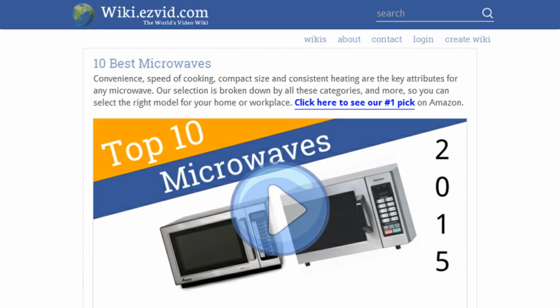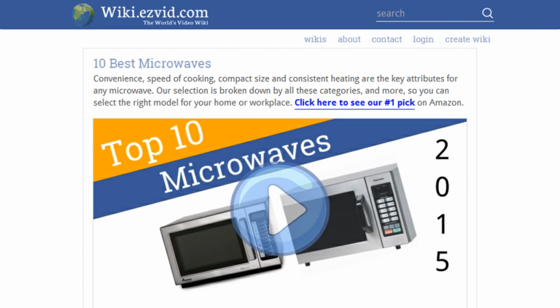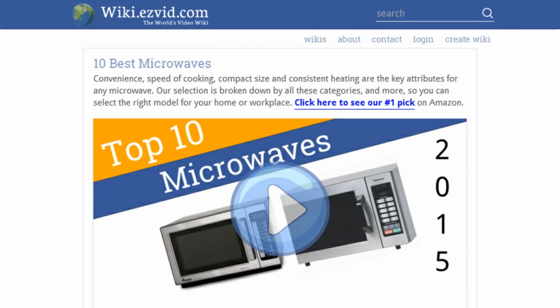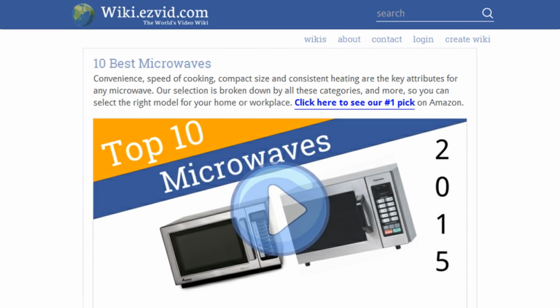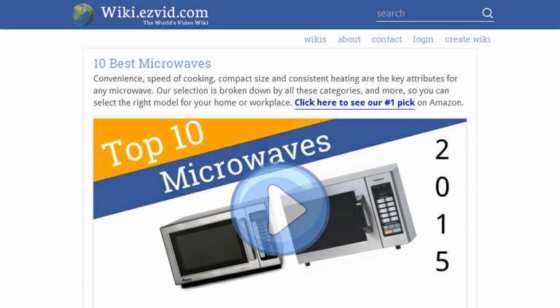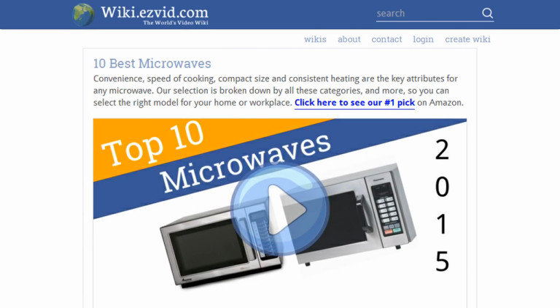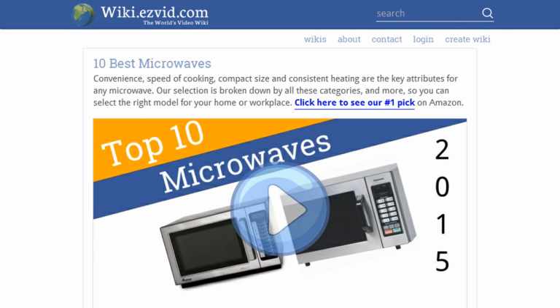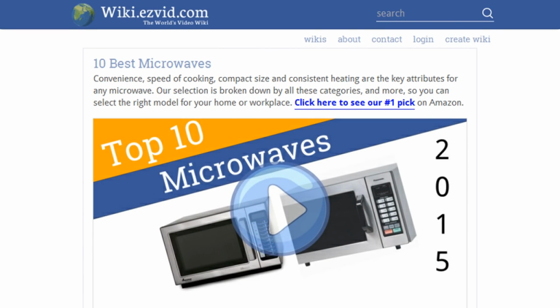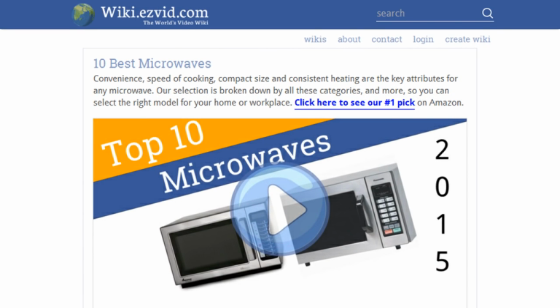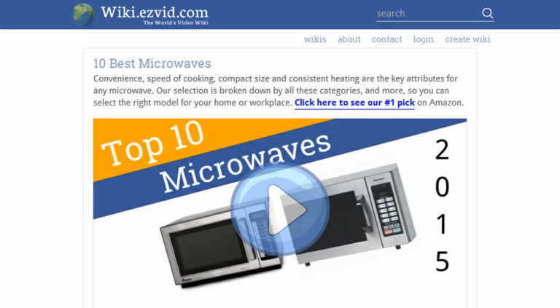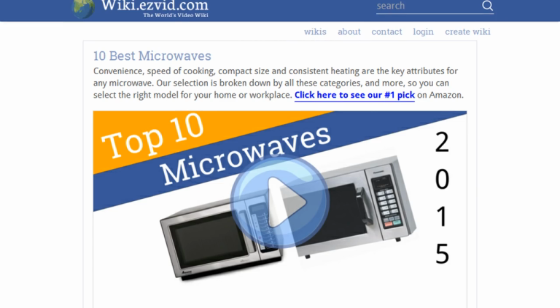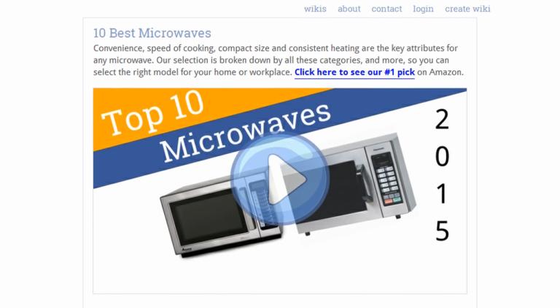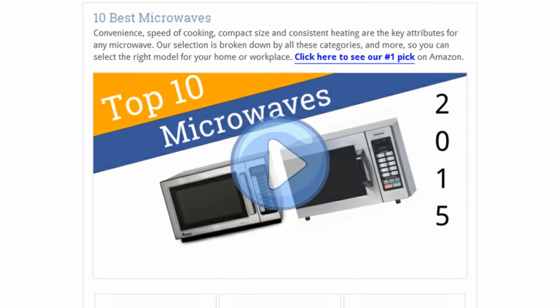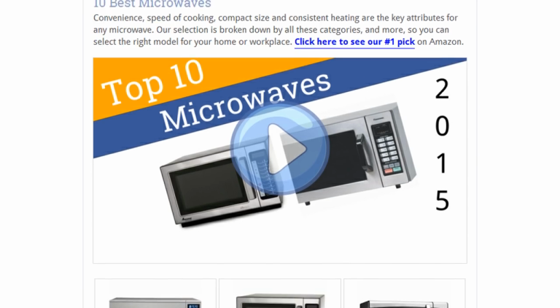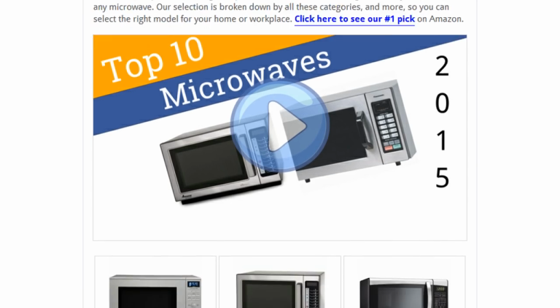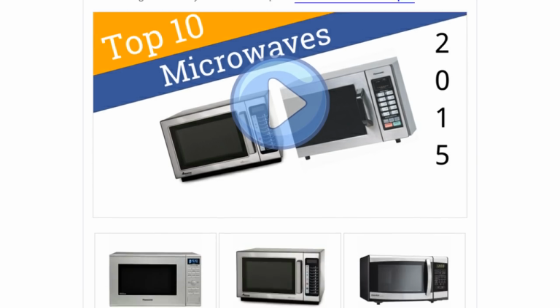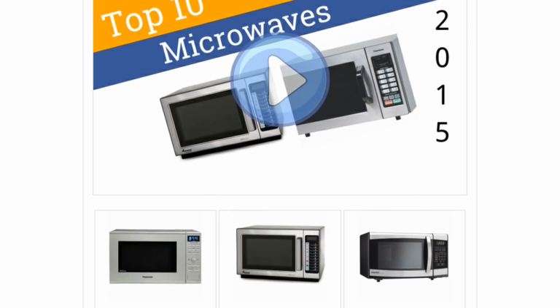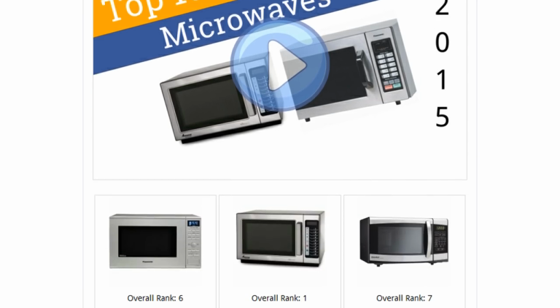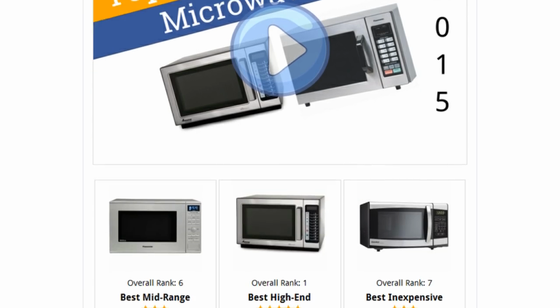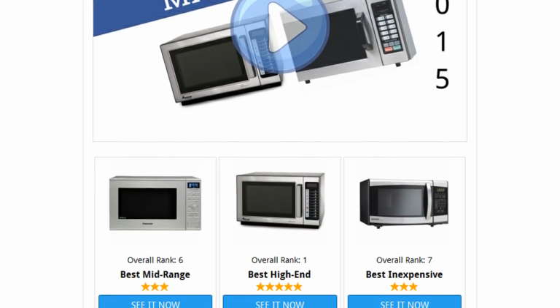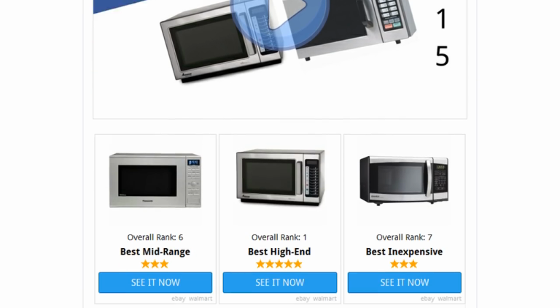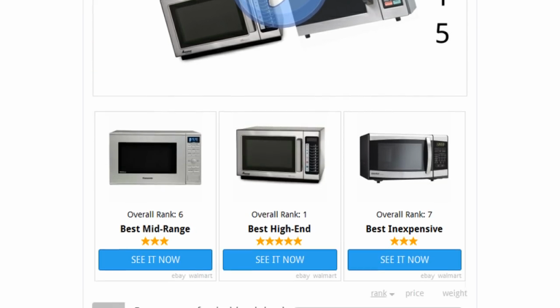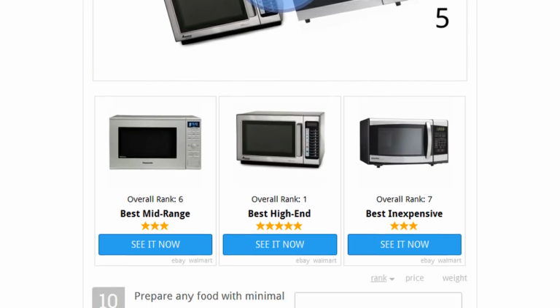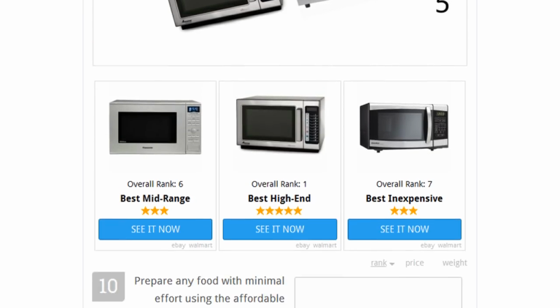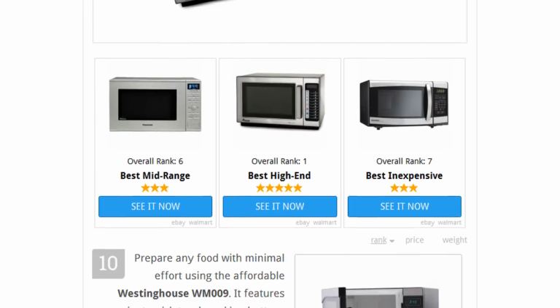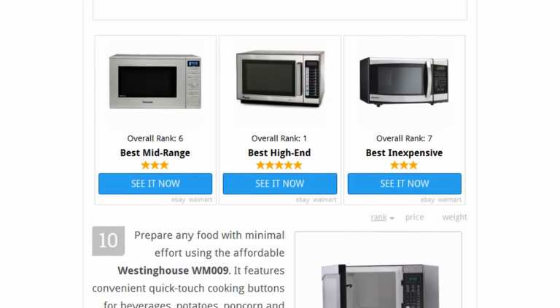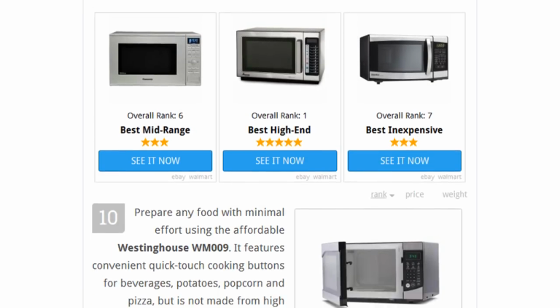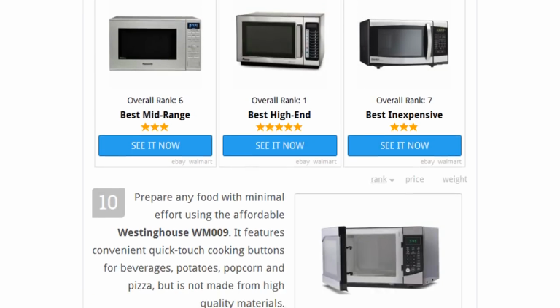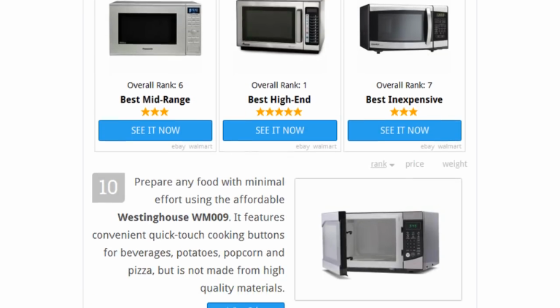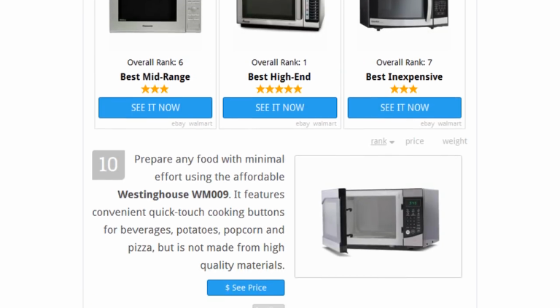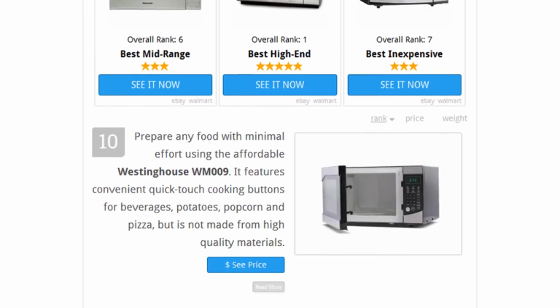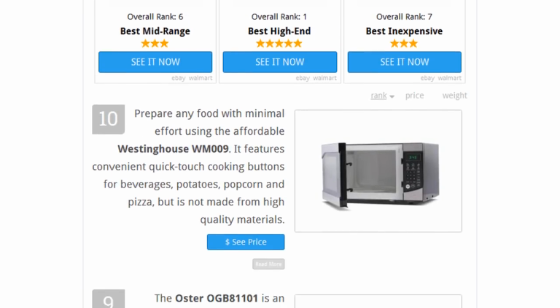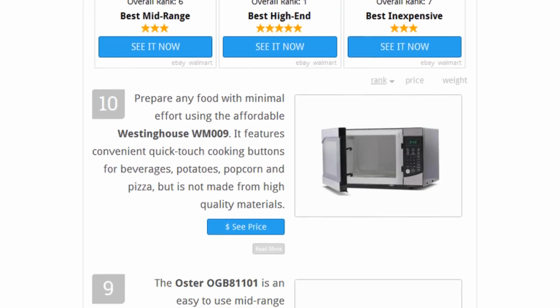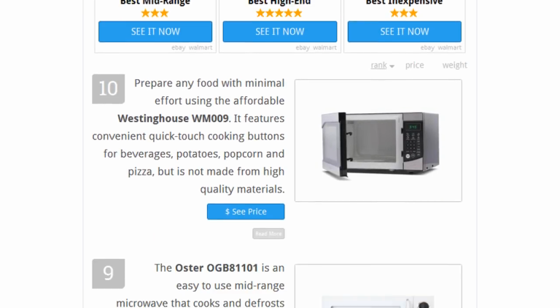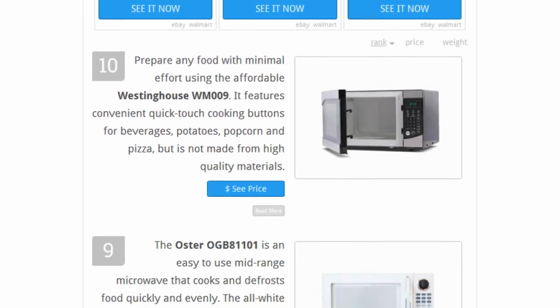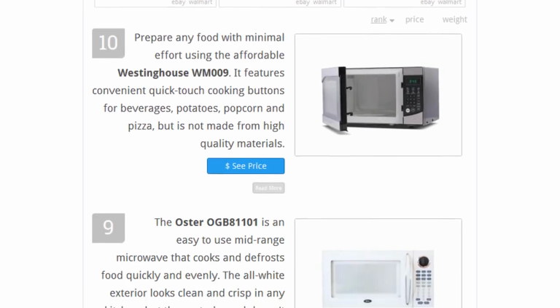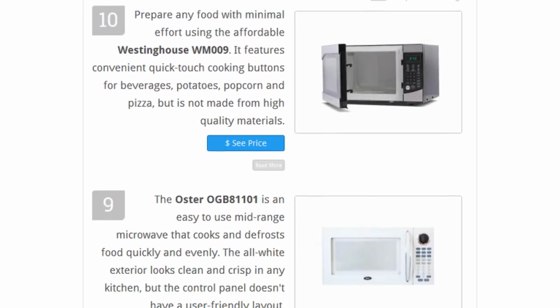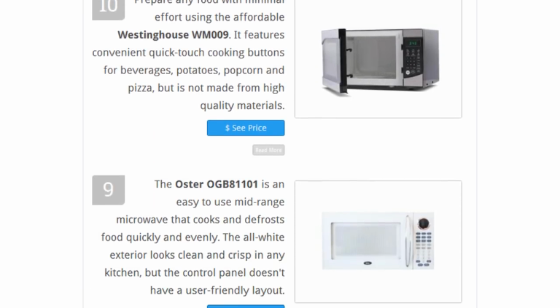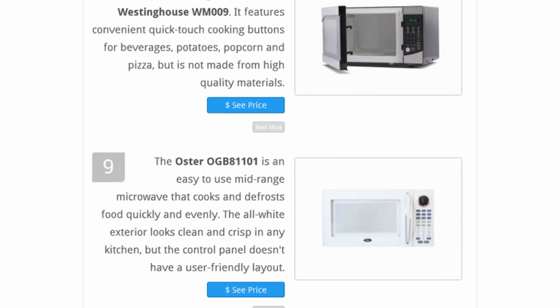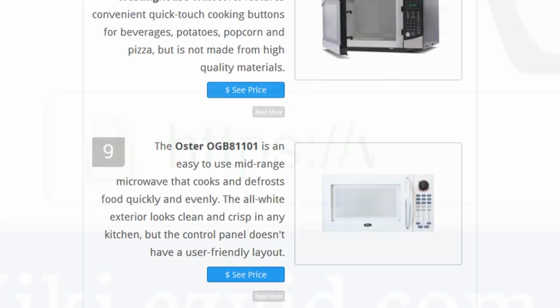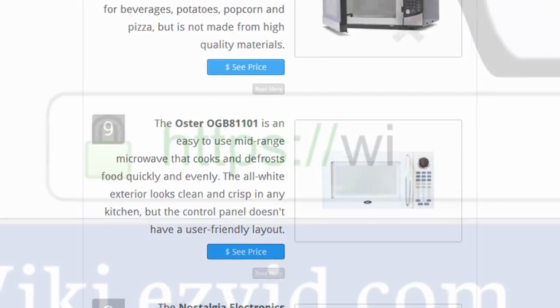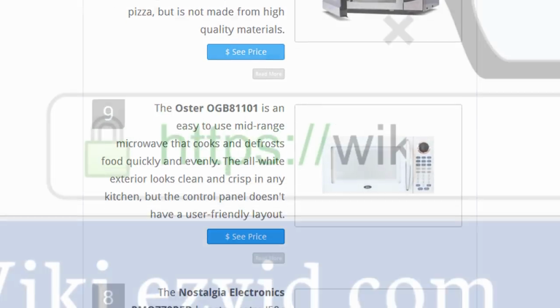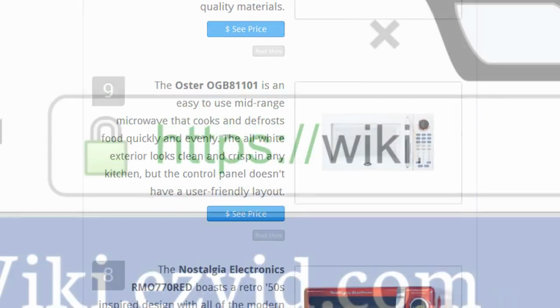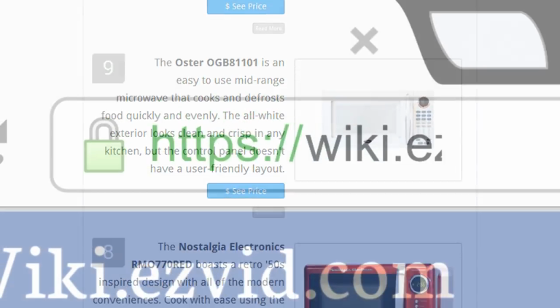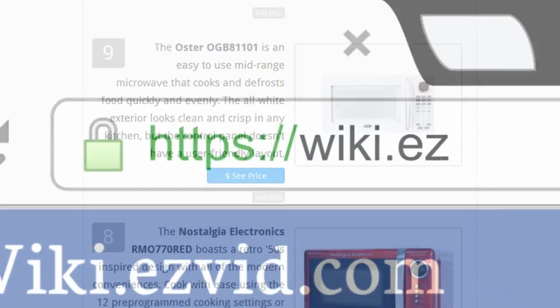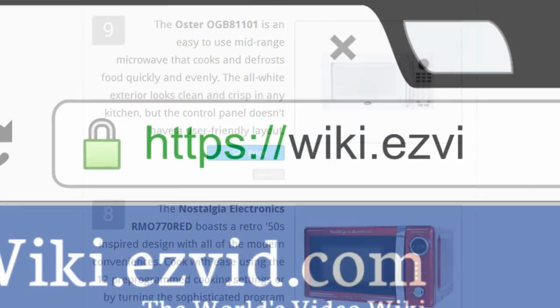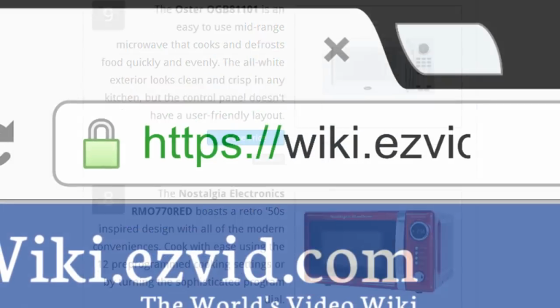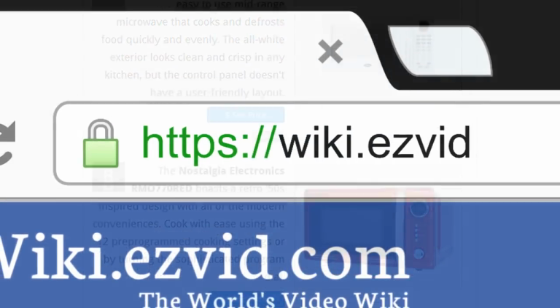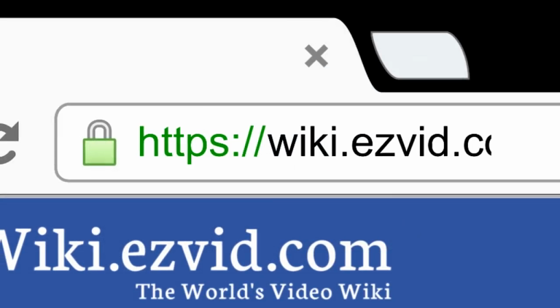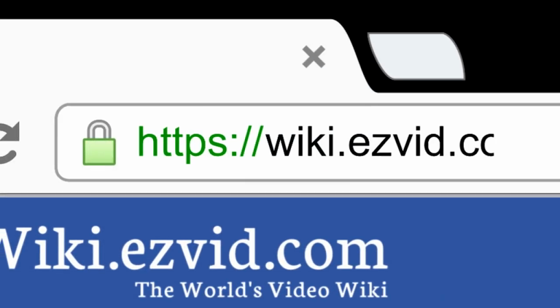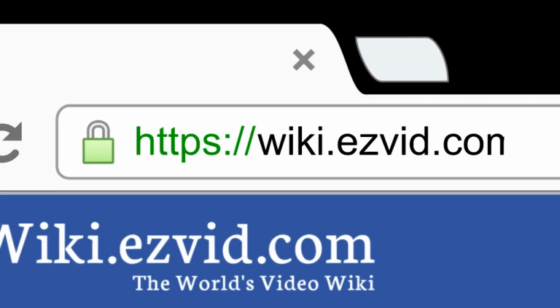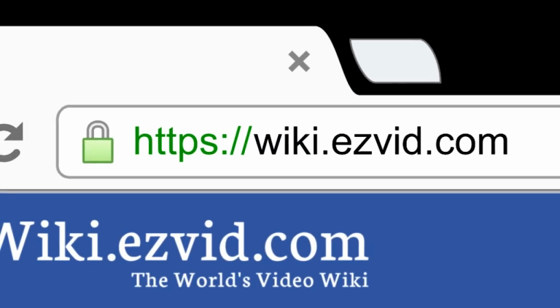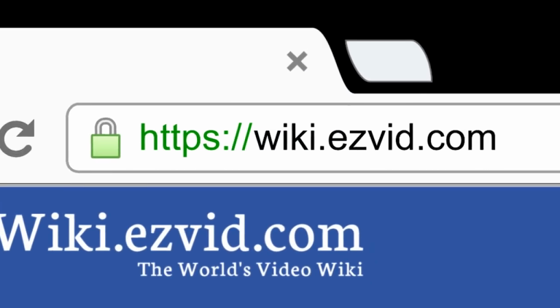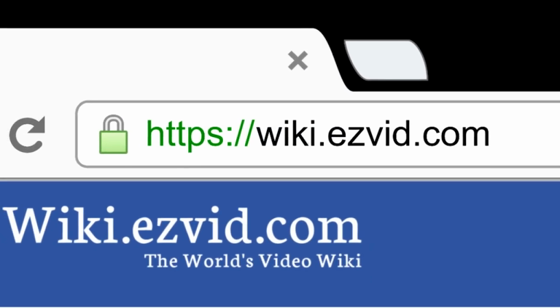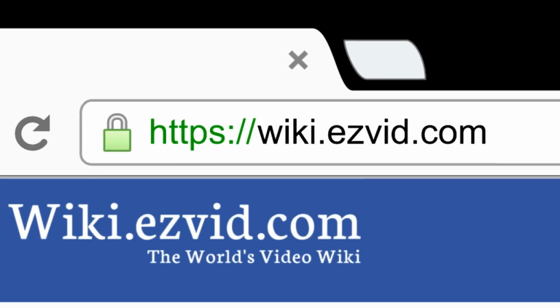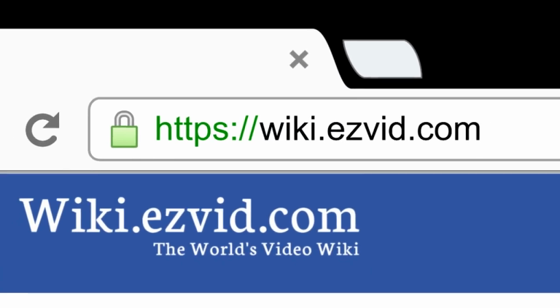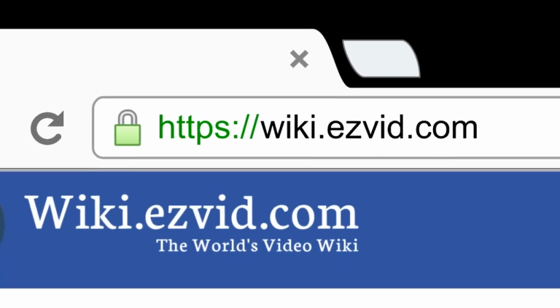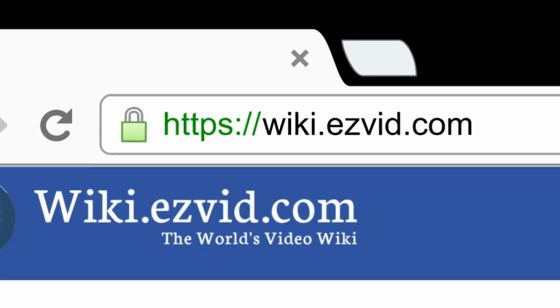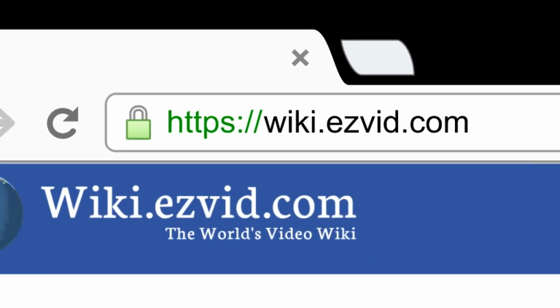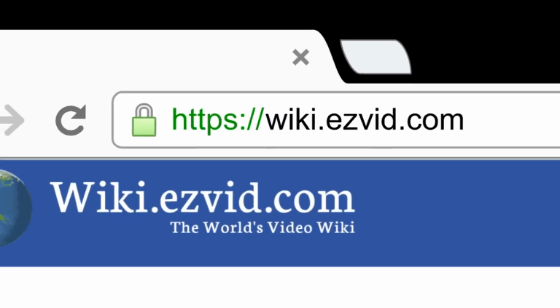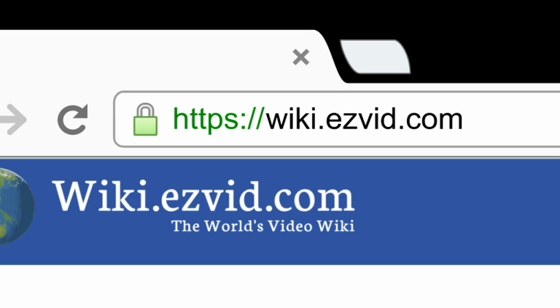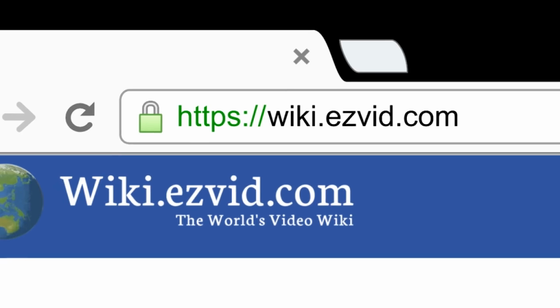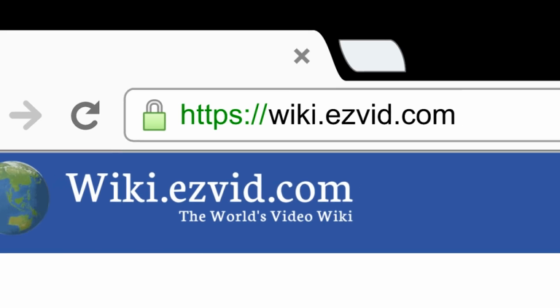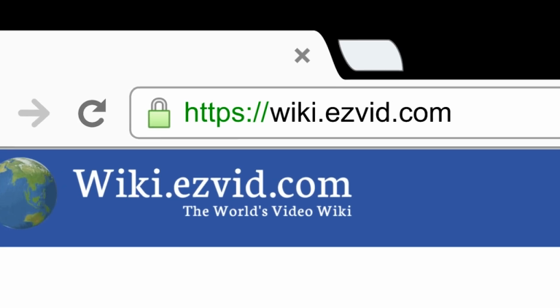To see all this stuff, go to wiki.easyvid.com and search for microwaves, or click beneath this video.